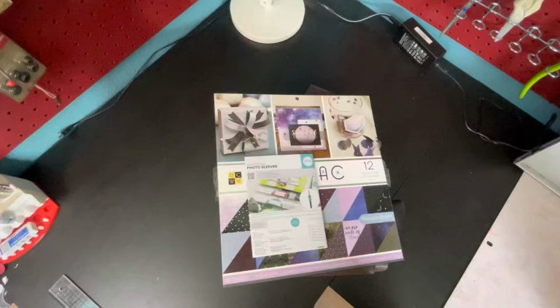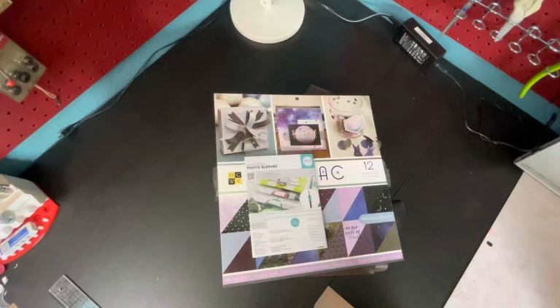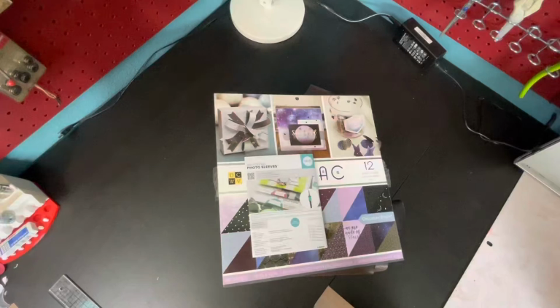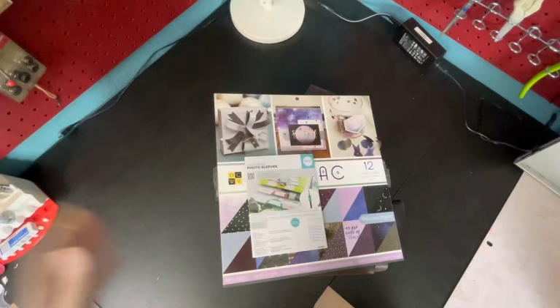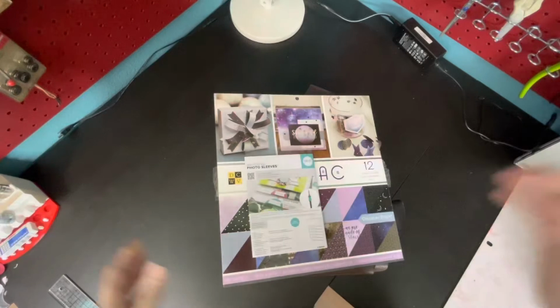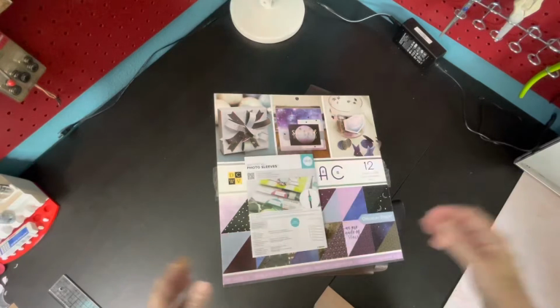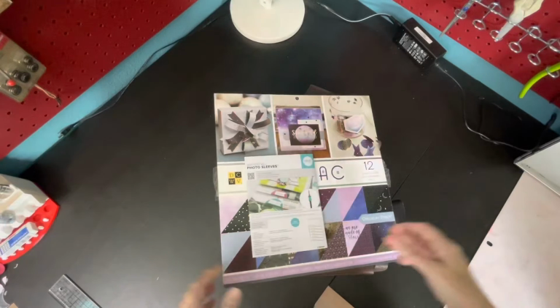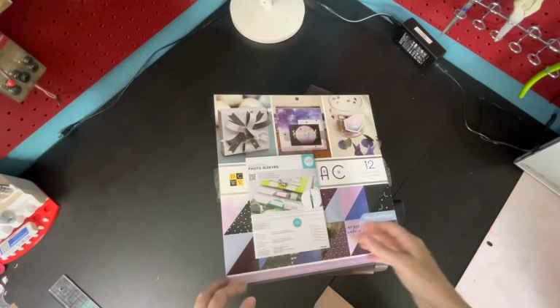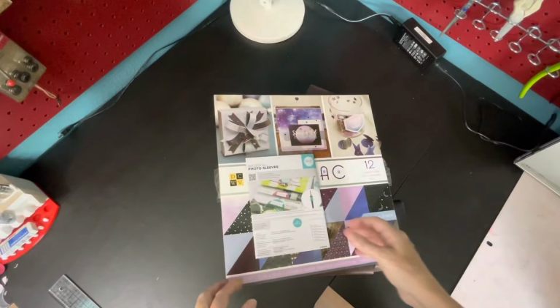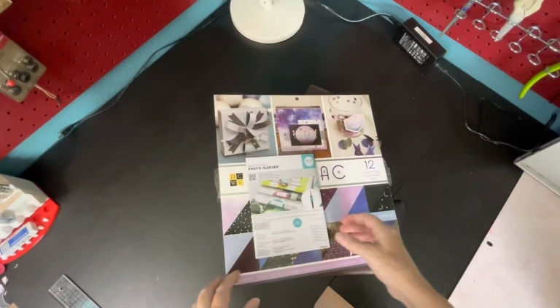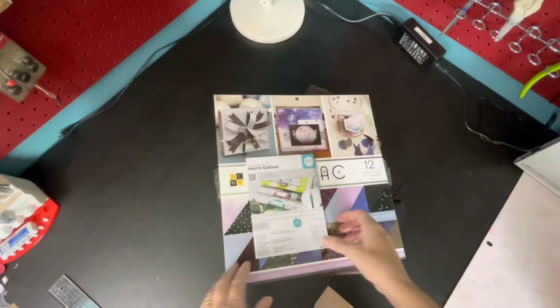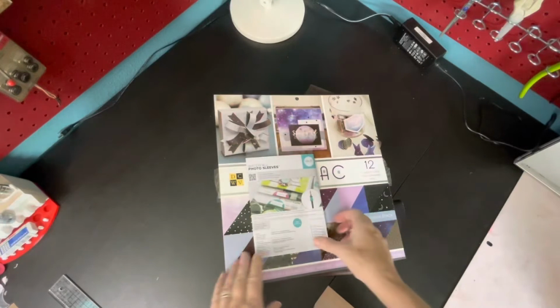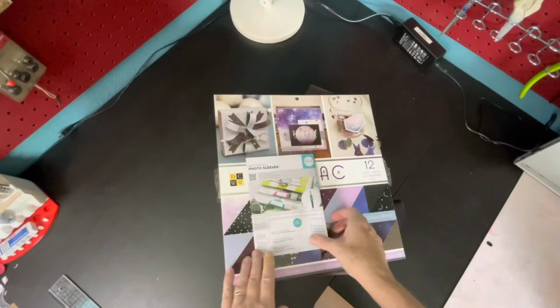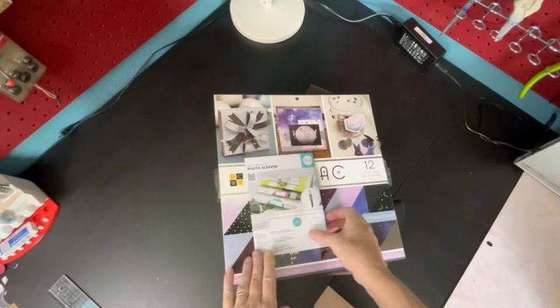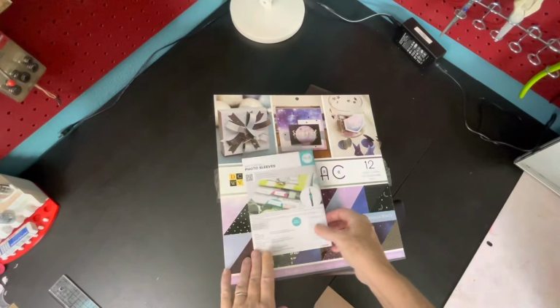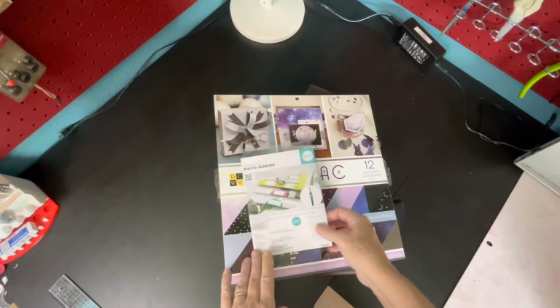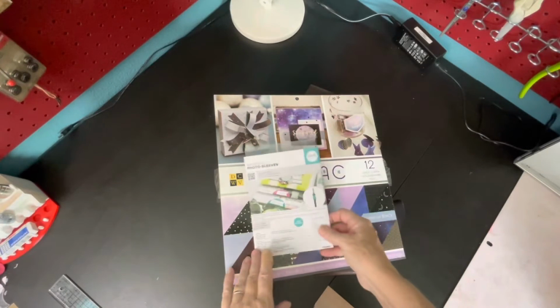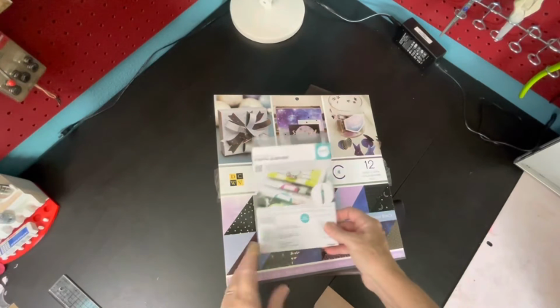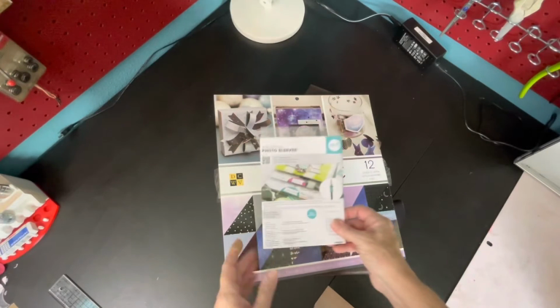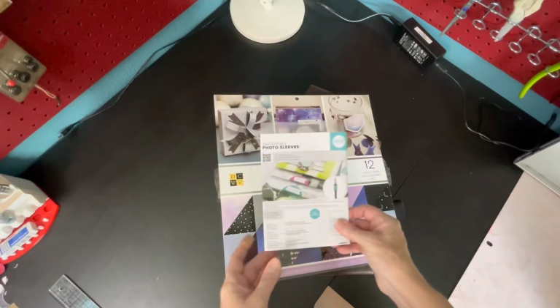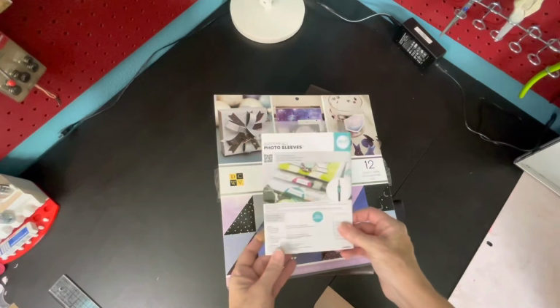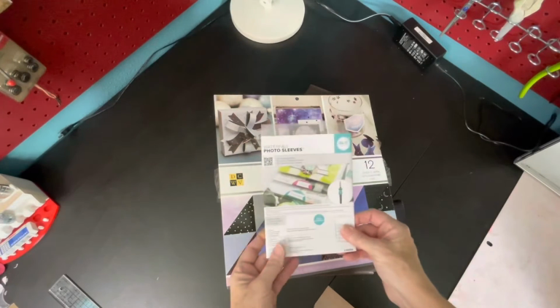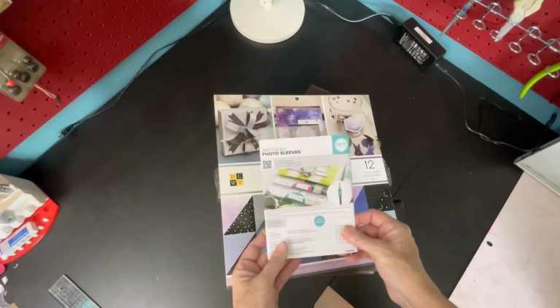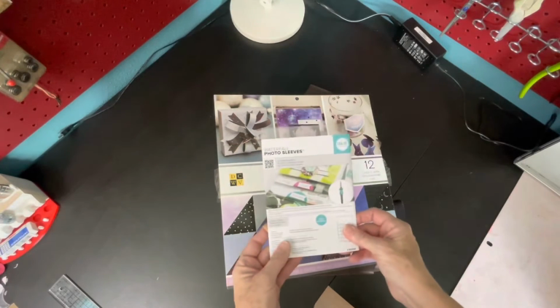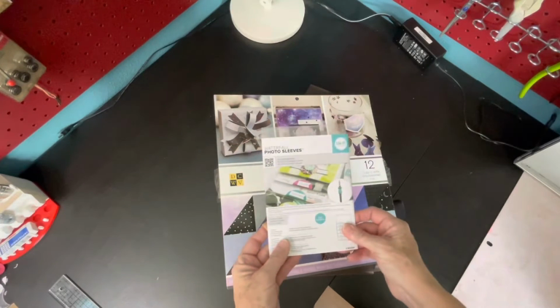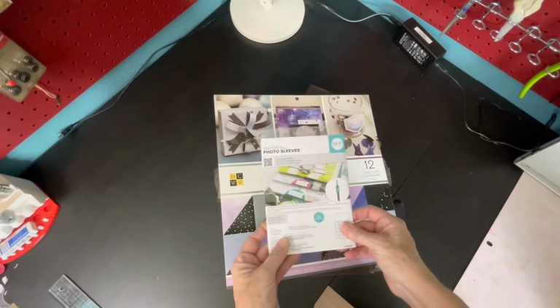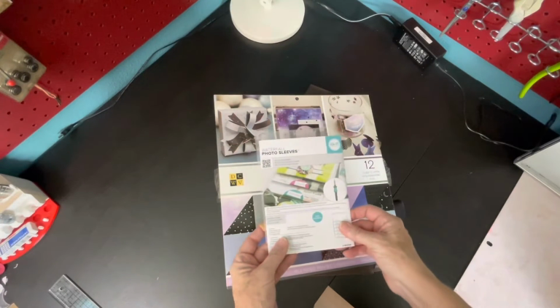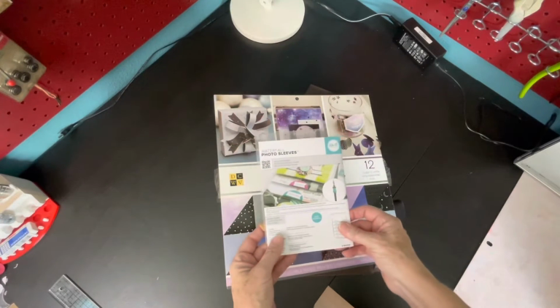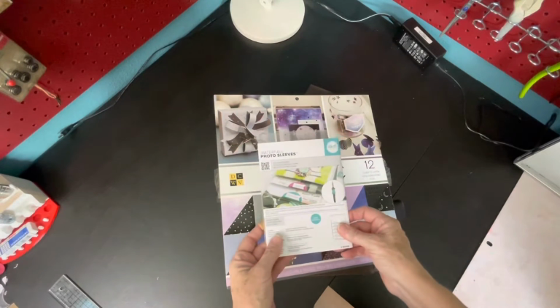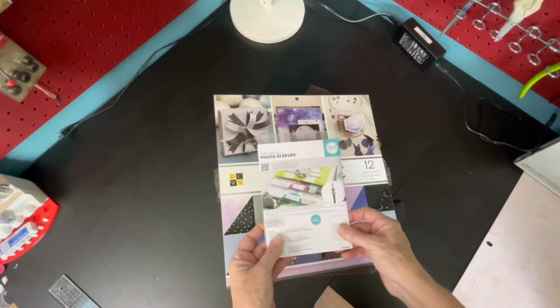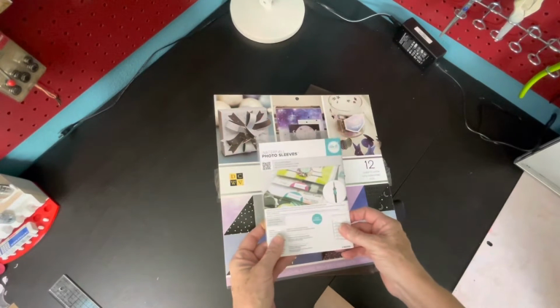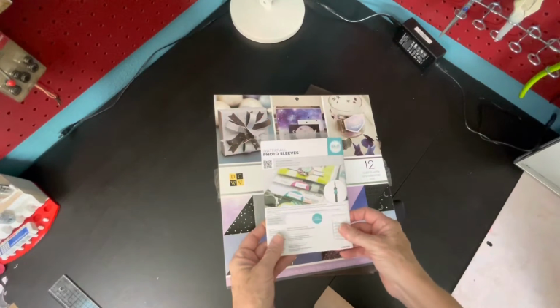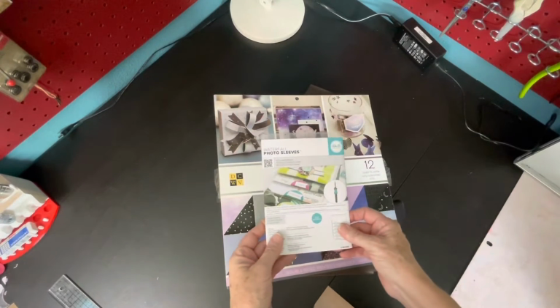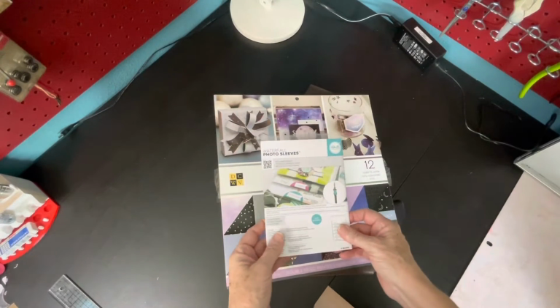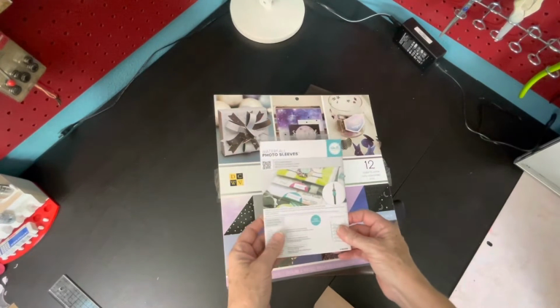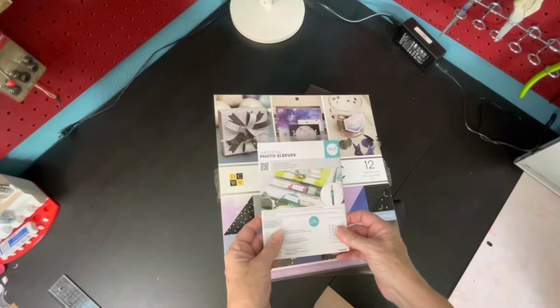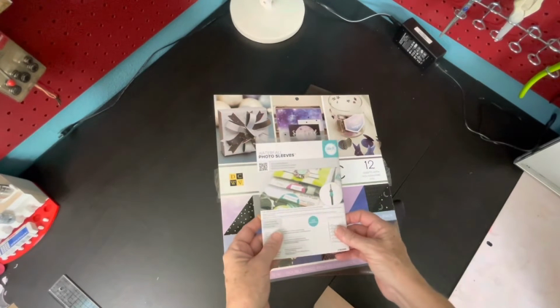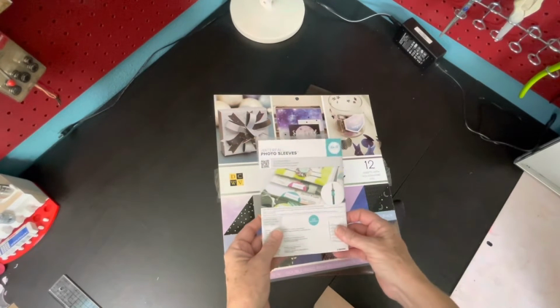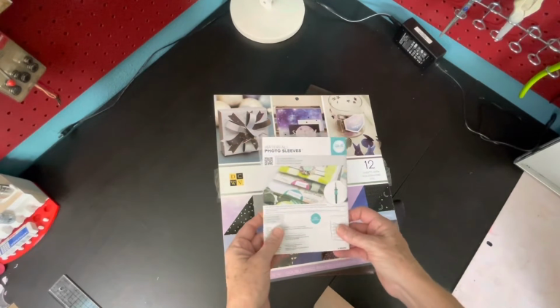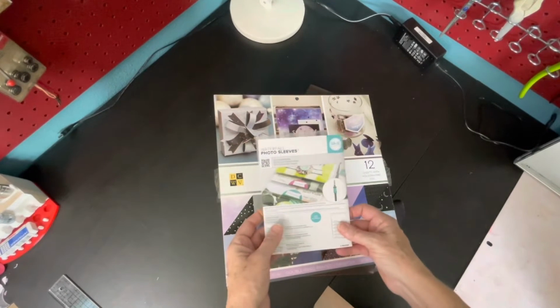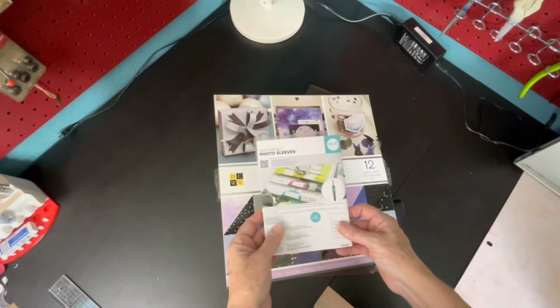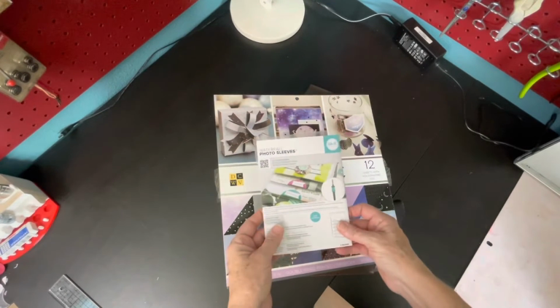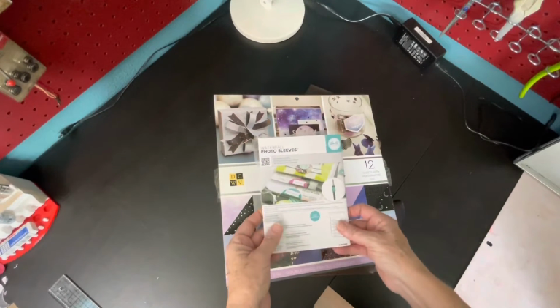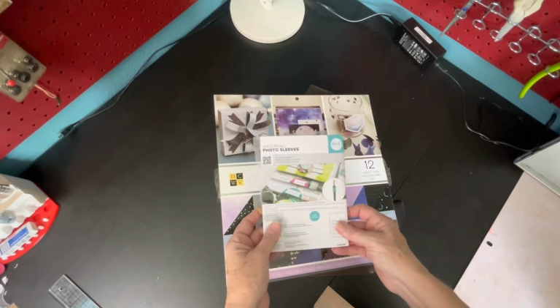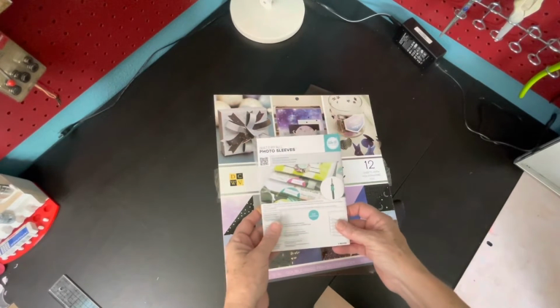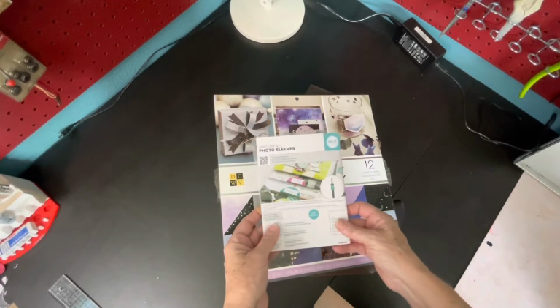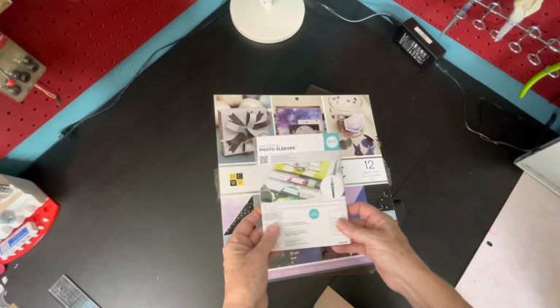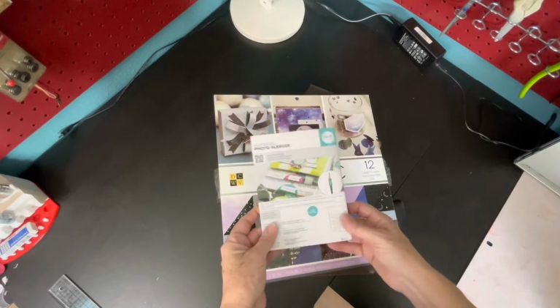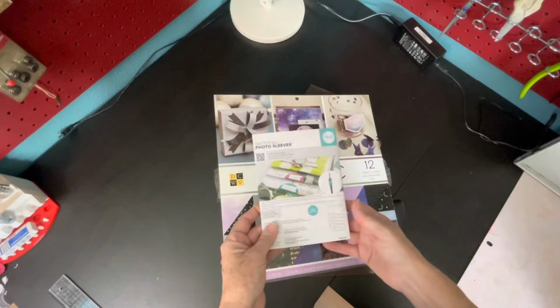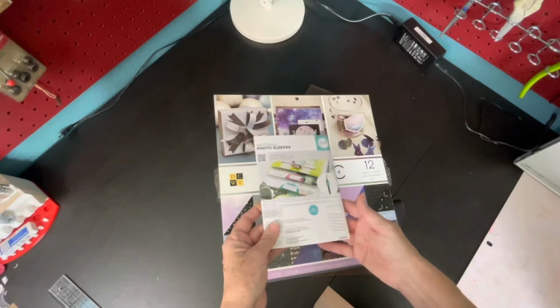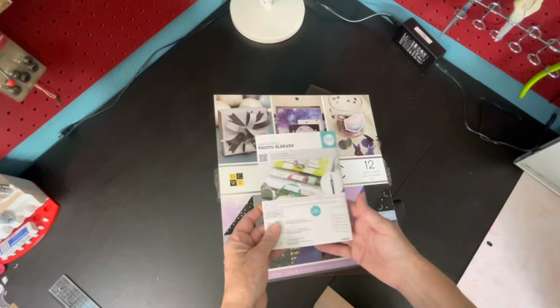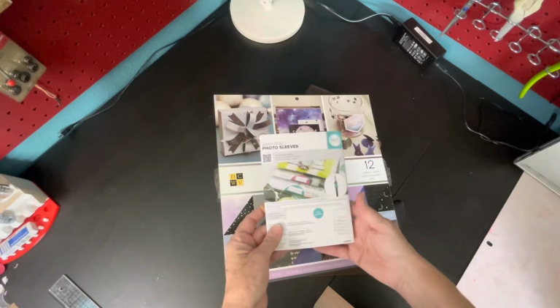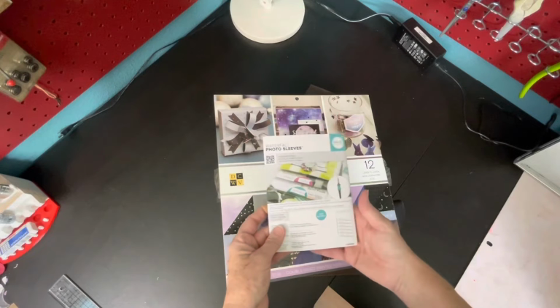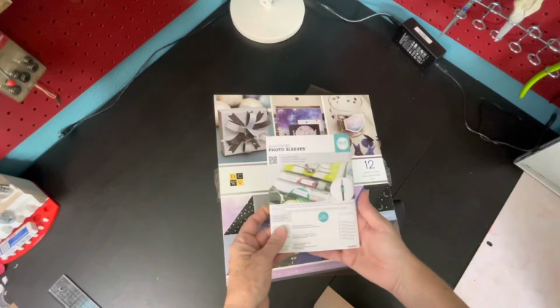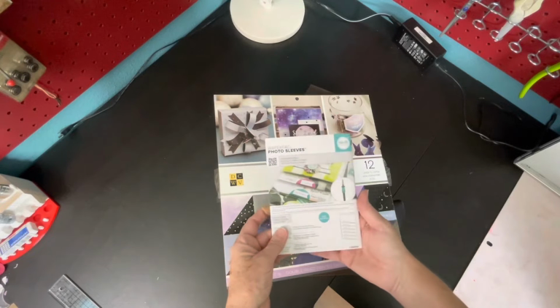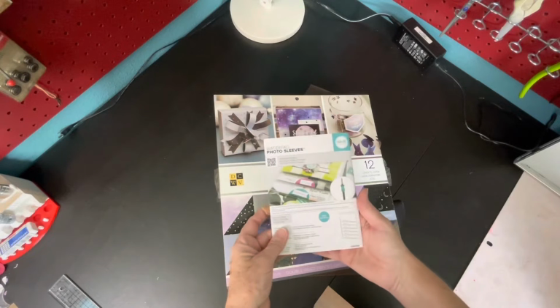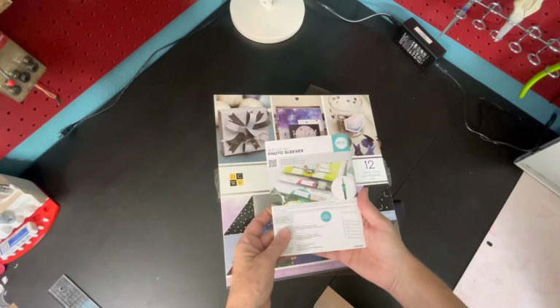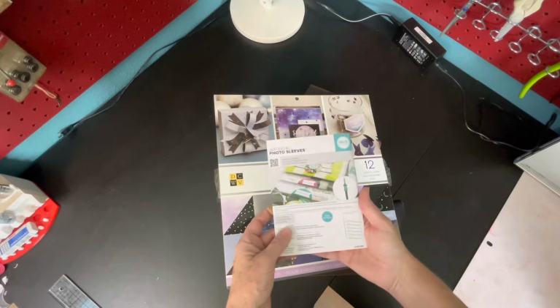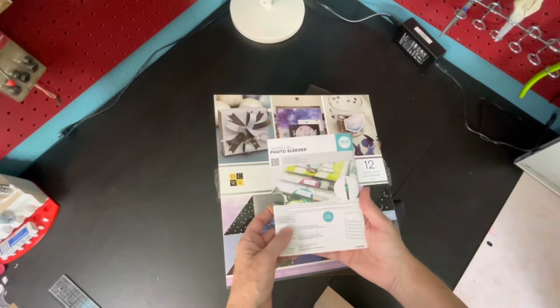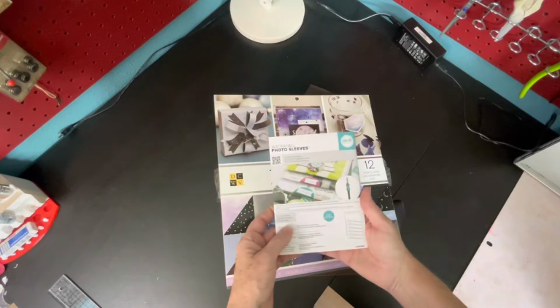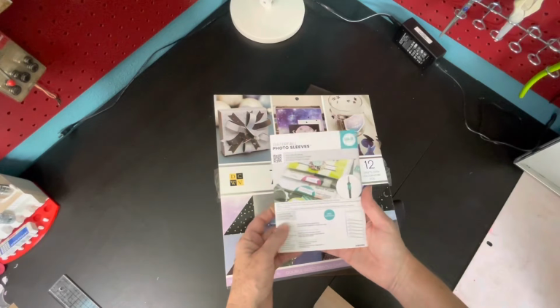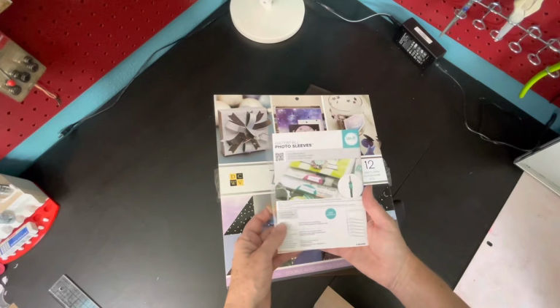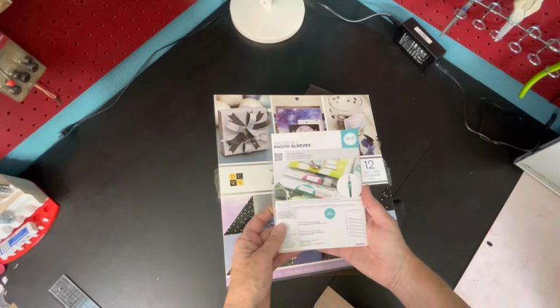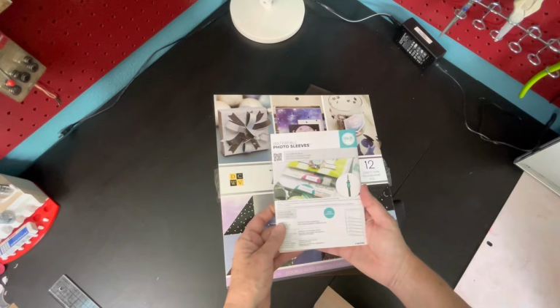Hi, it's Vicki and I'm back to share an album that I just finished for my niece. It's a baby book for her son Avery.